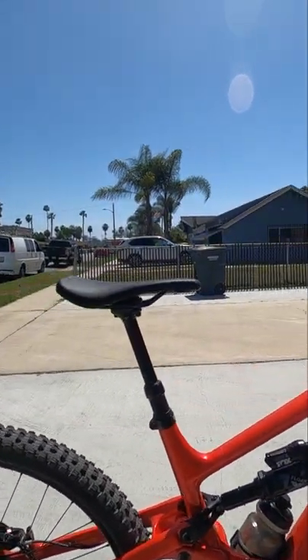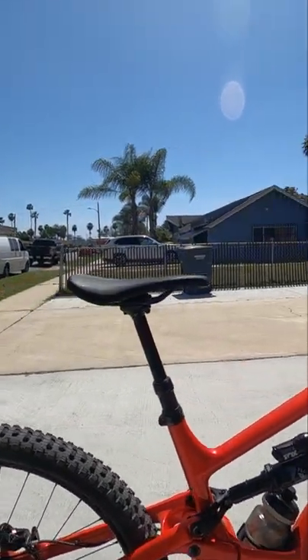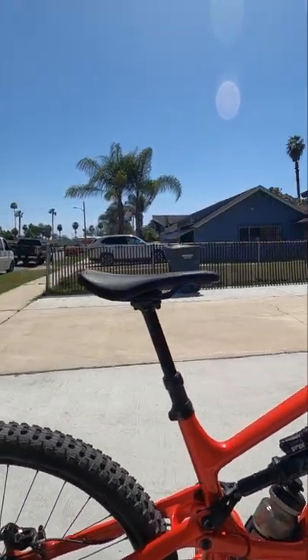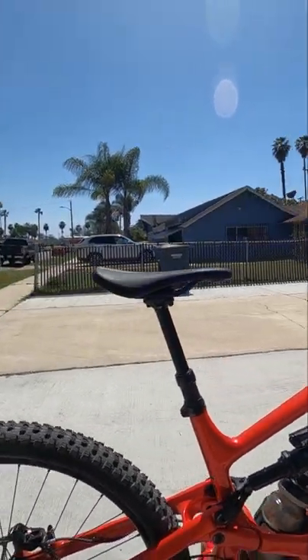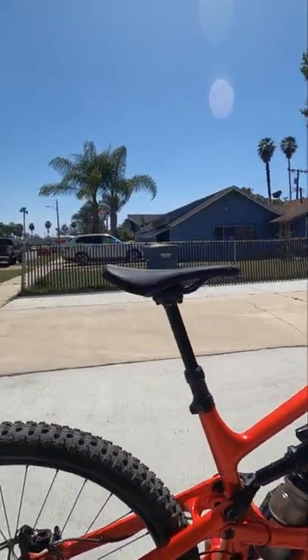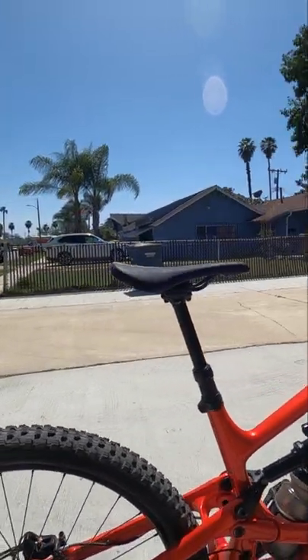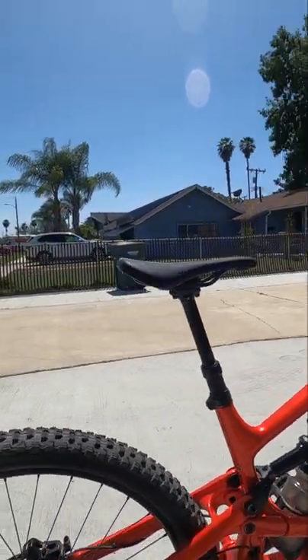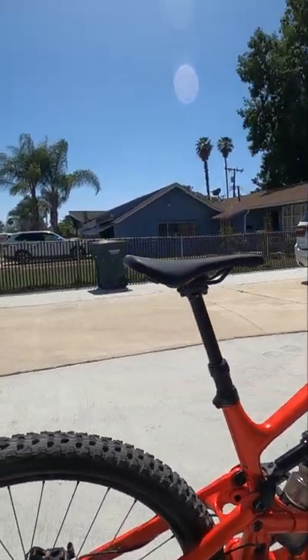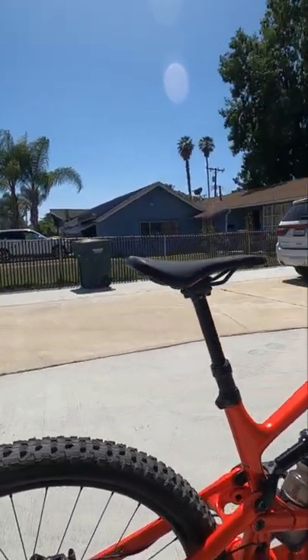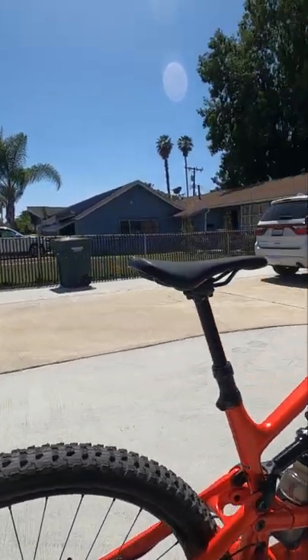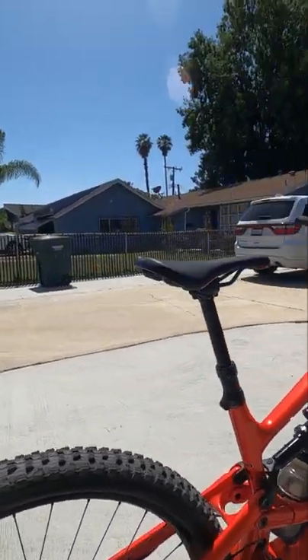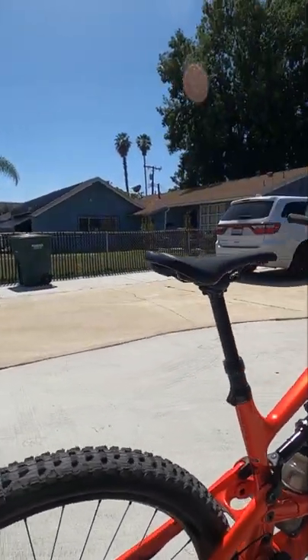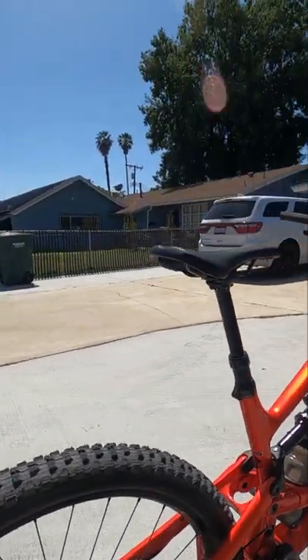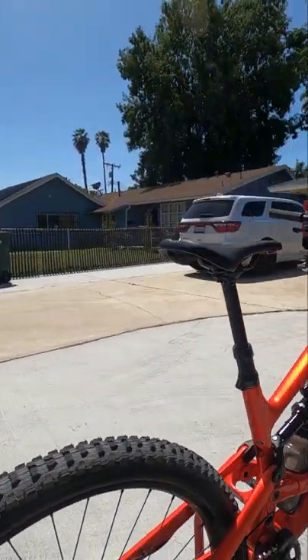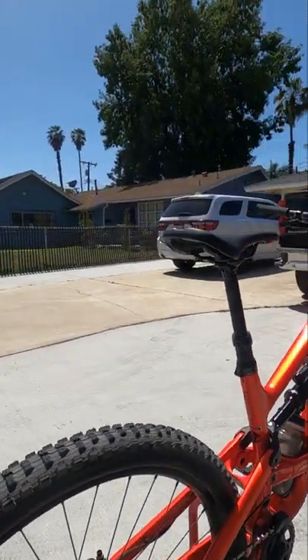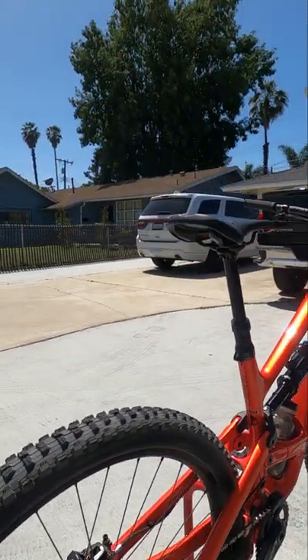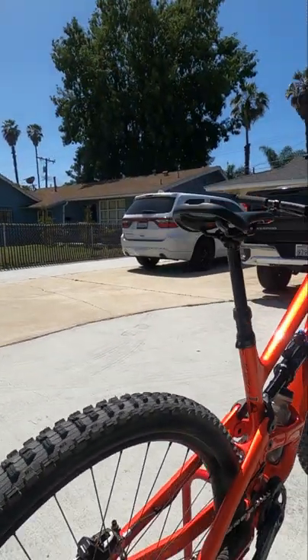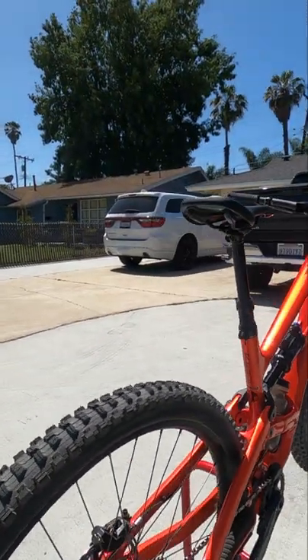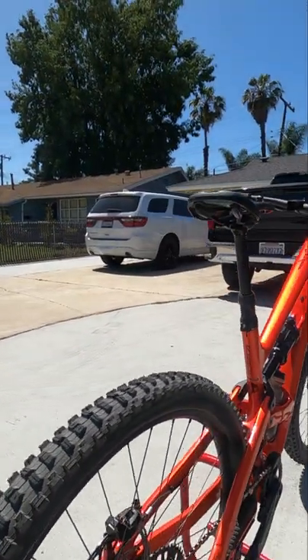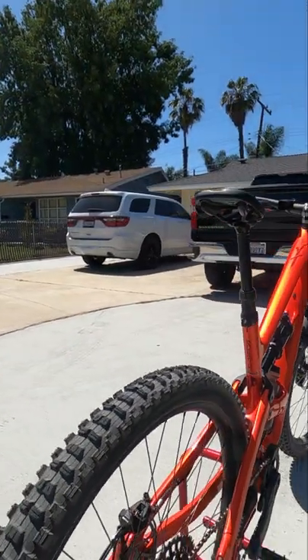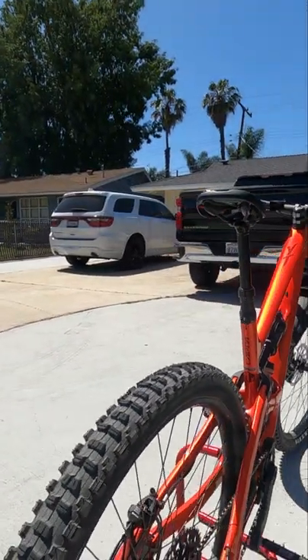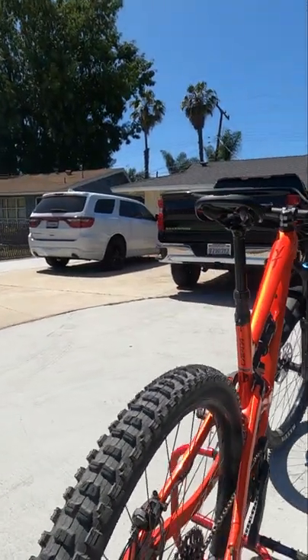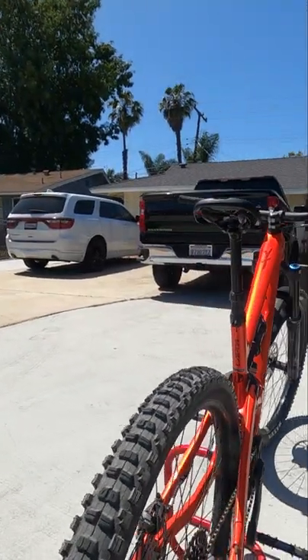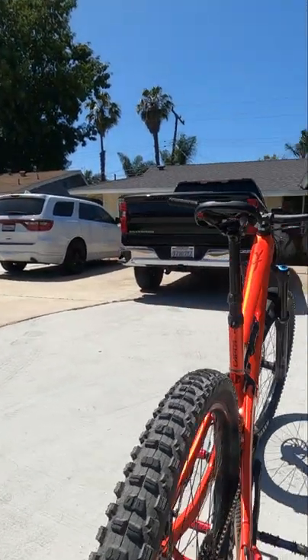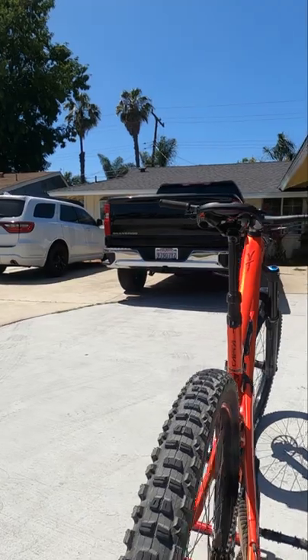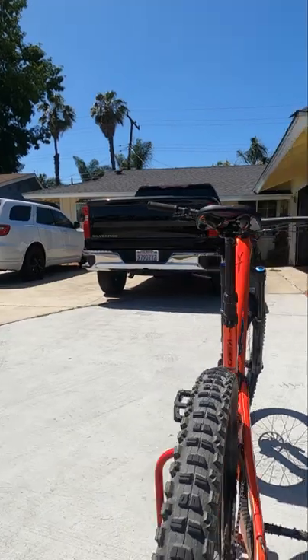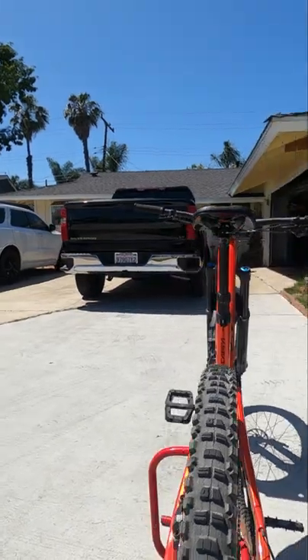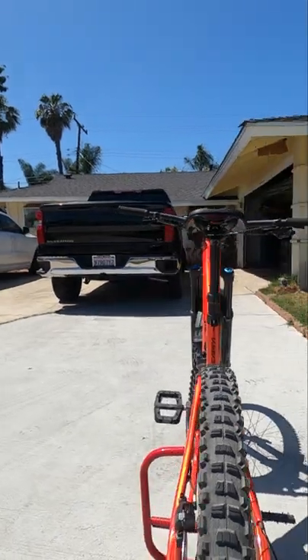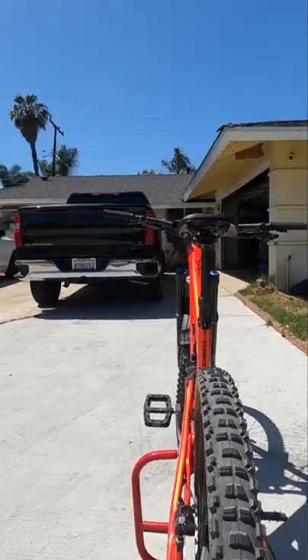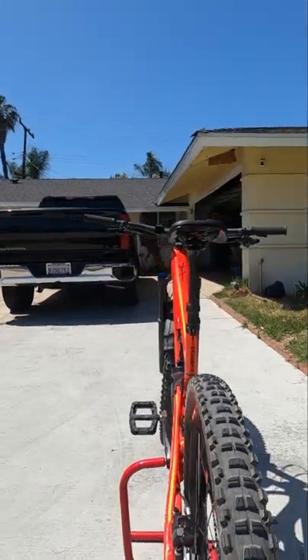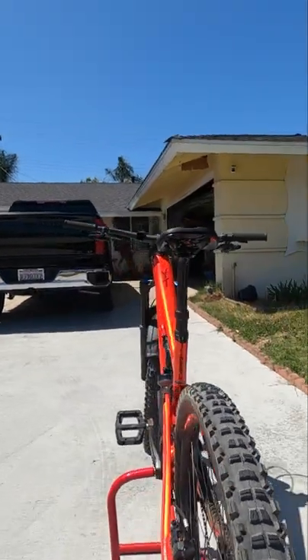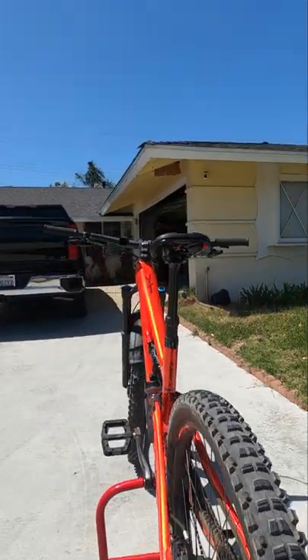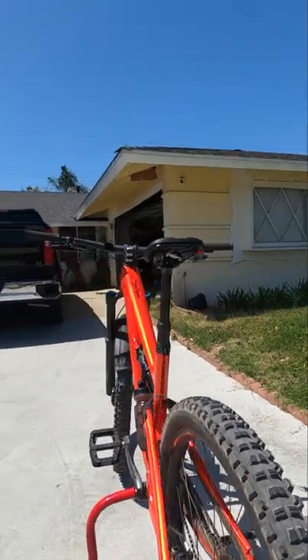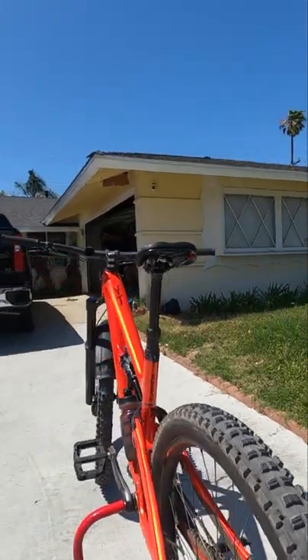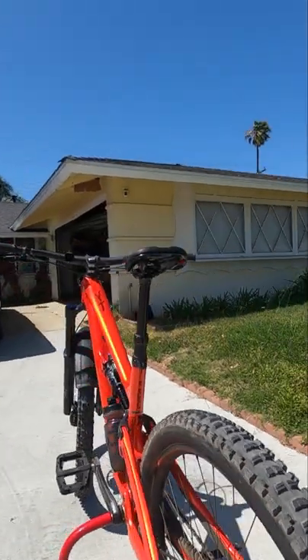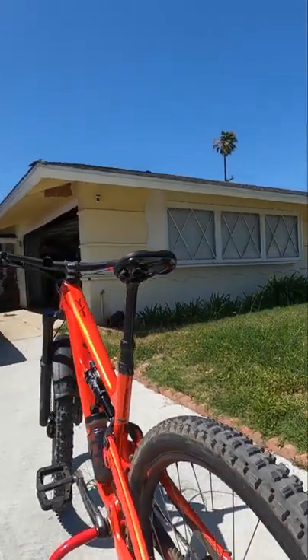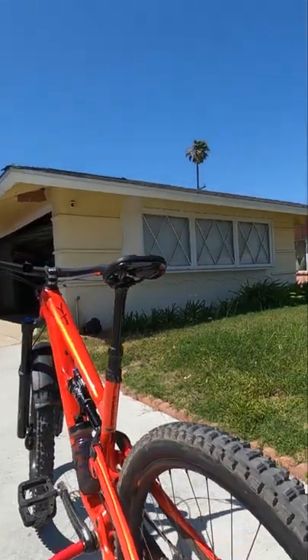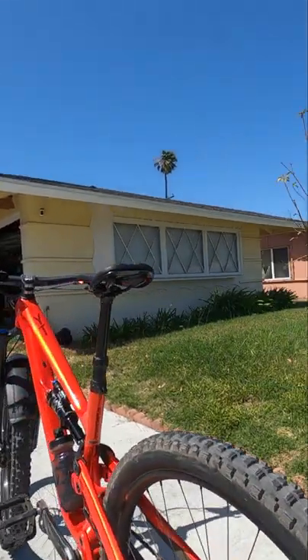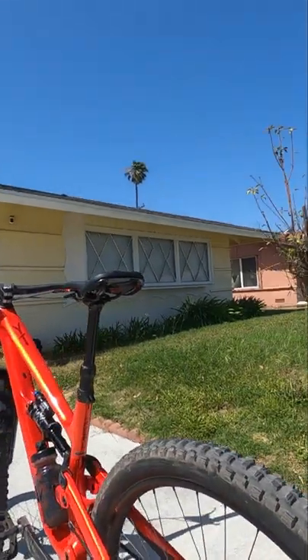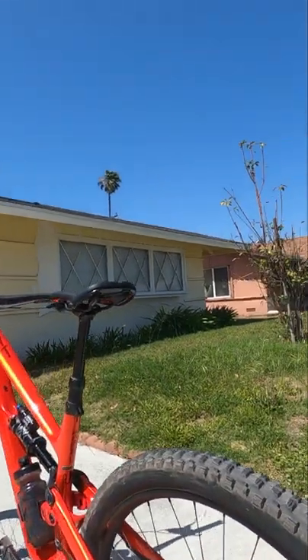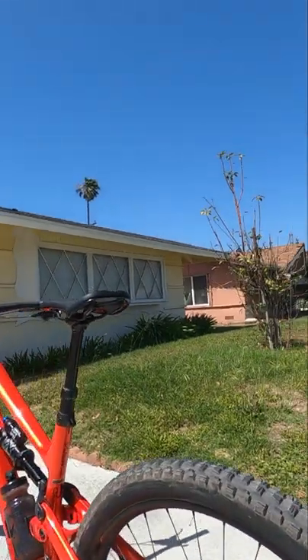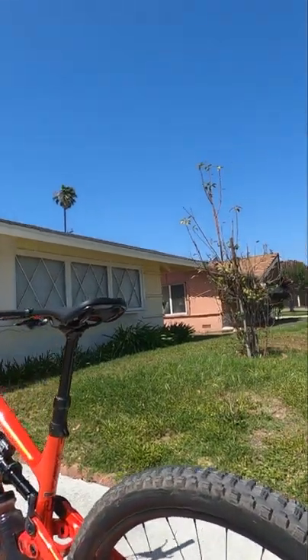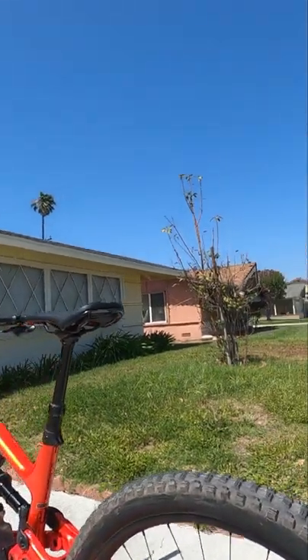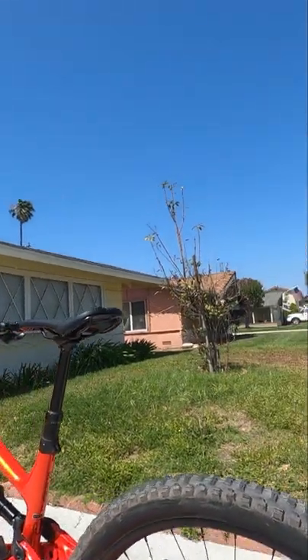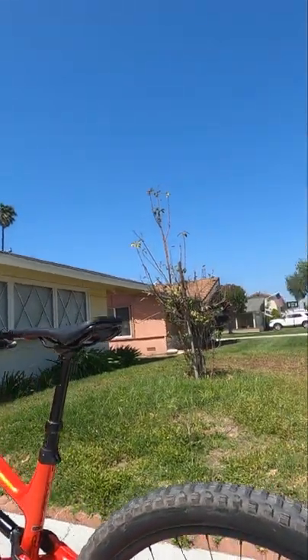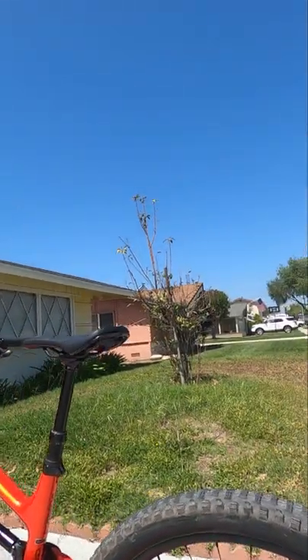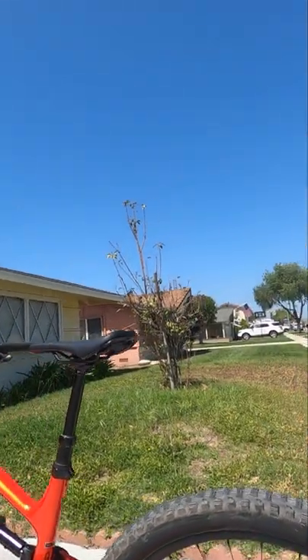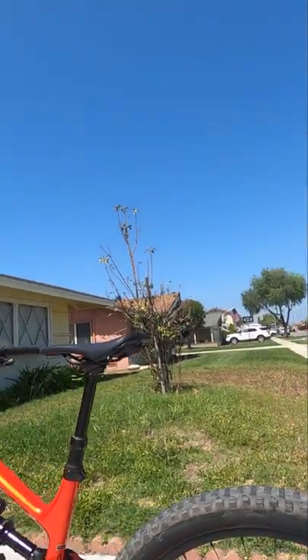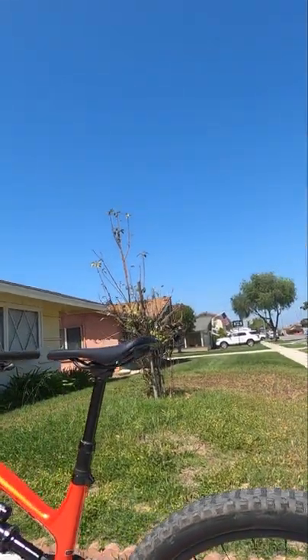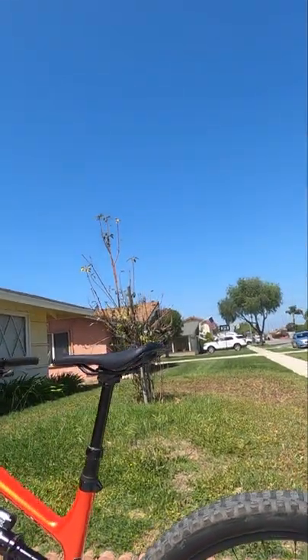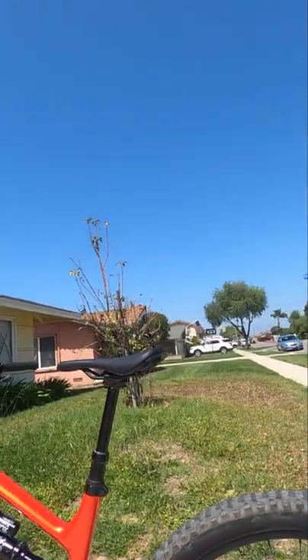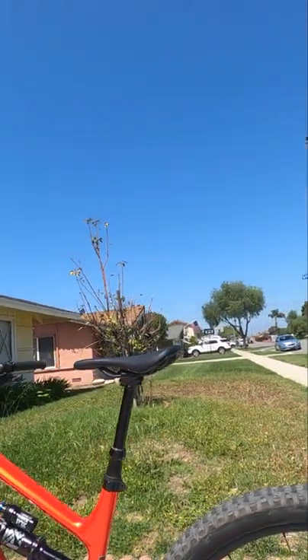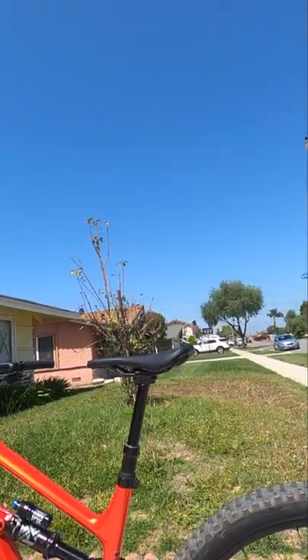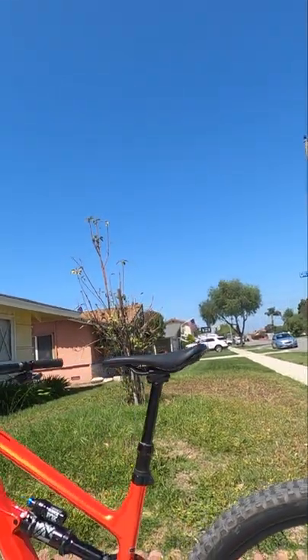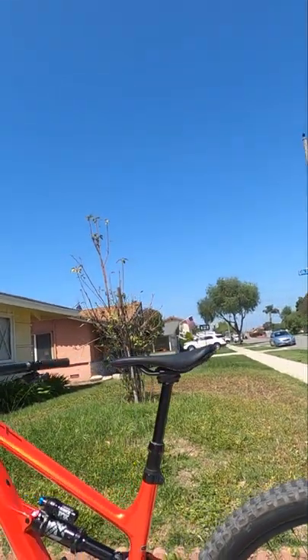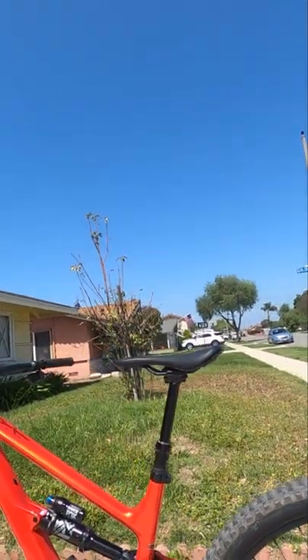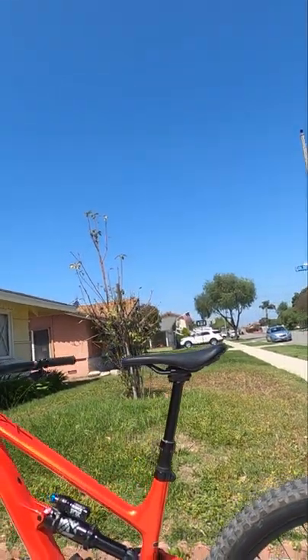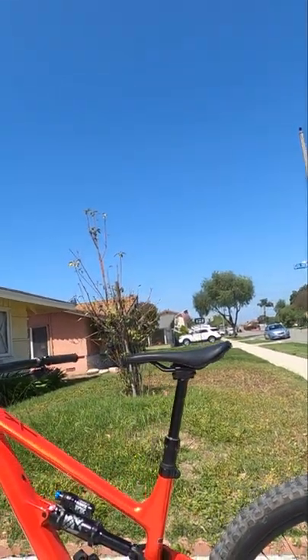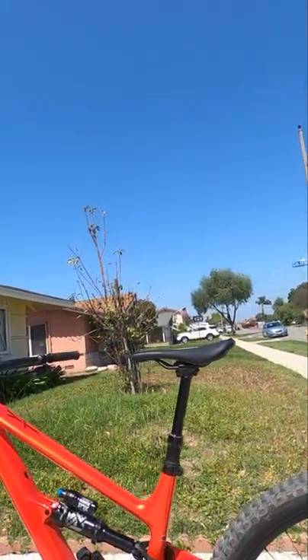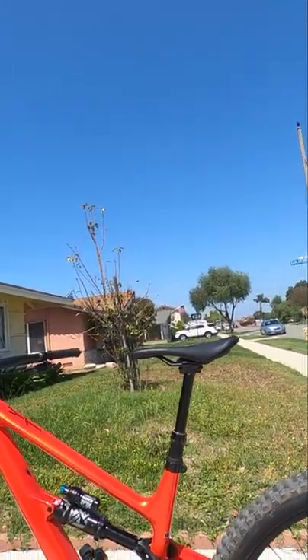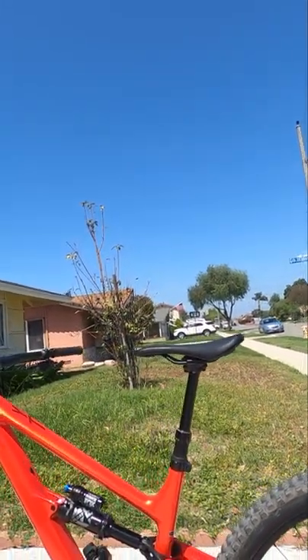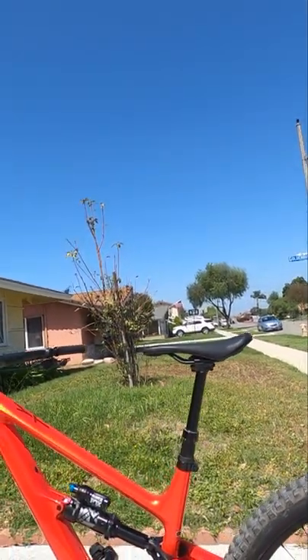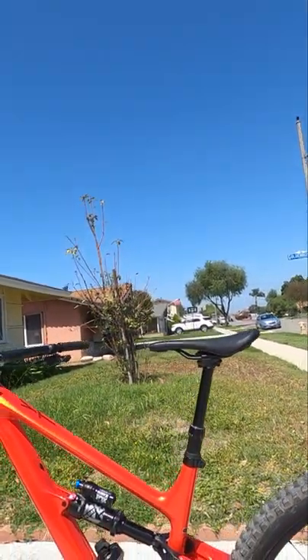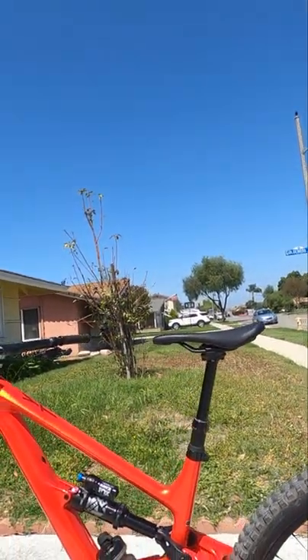If you have any questions about this bike, leave them in the comments and I'll try to reply to them, but now I'll see you in our next adventure.